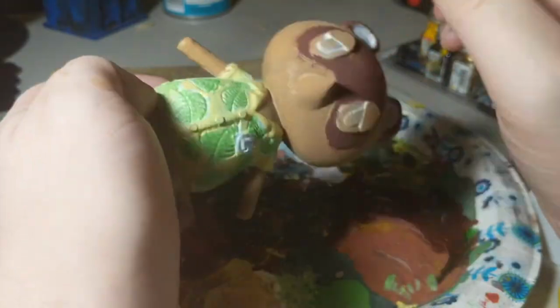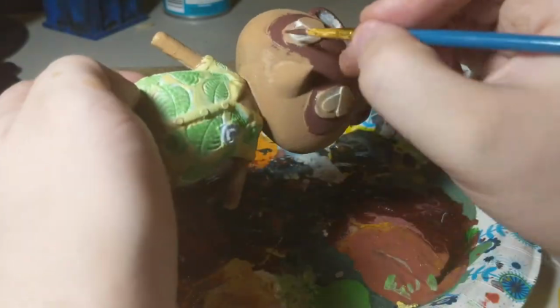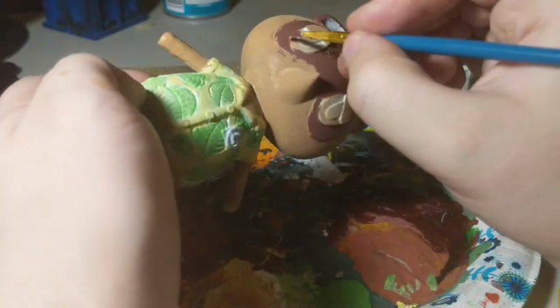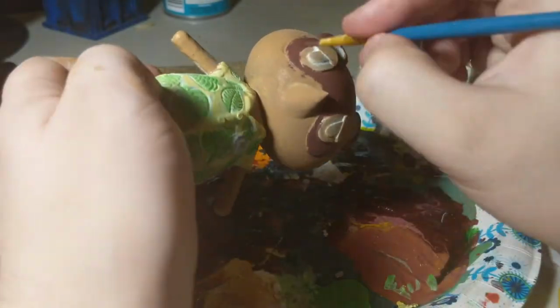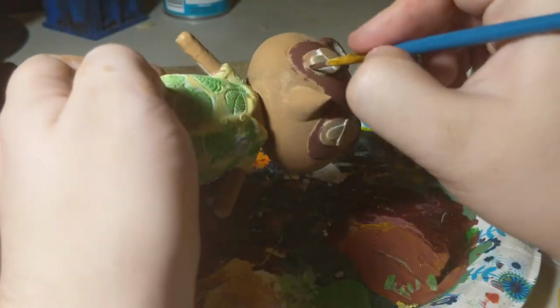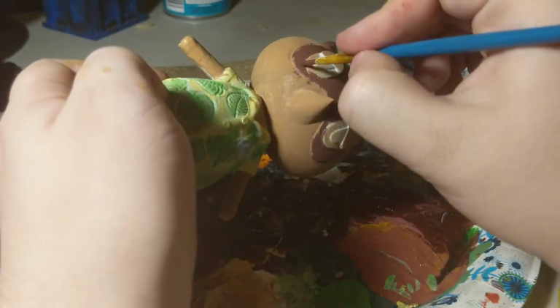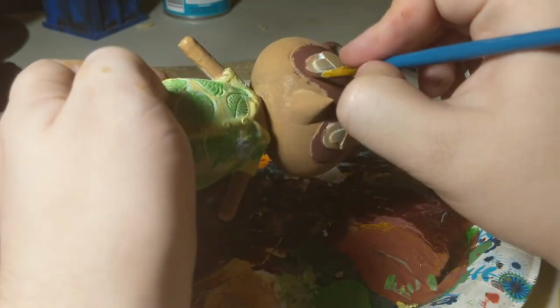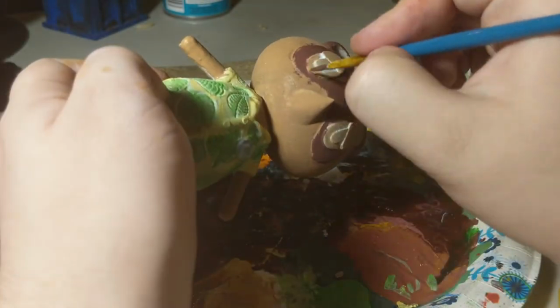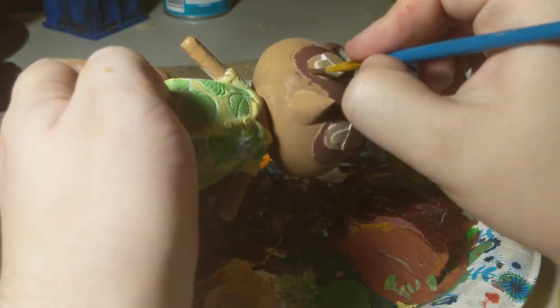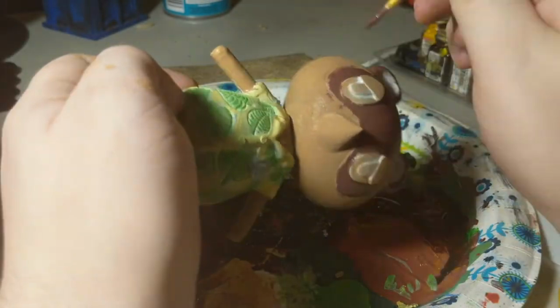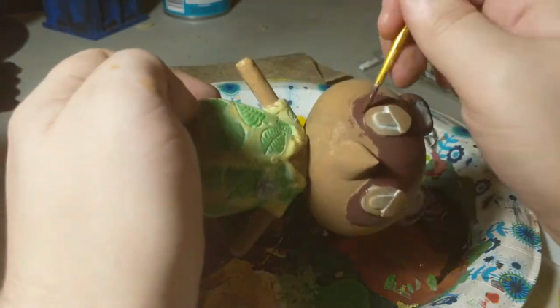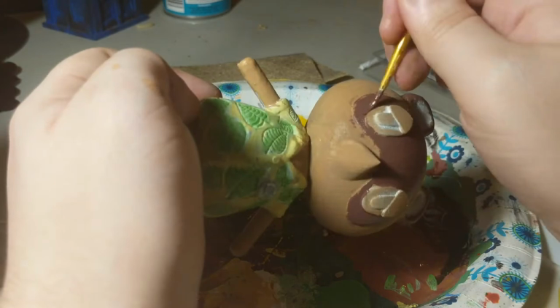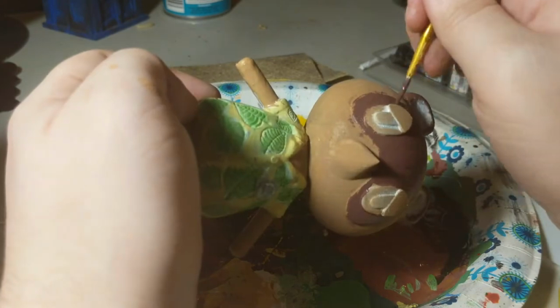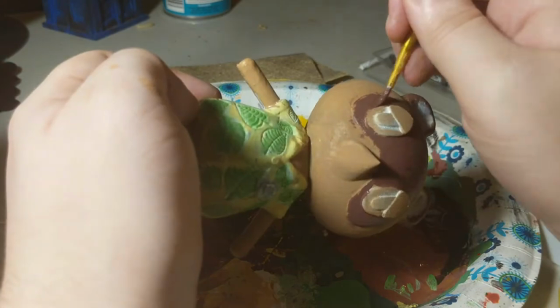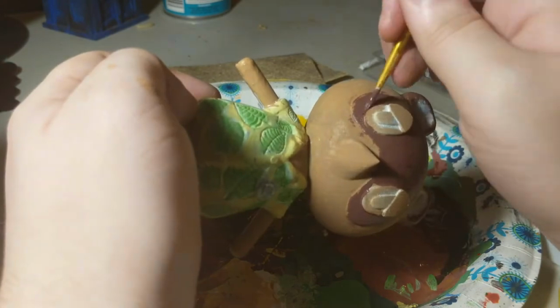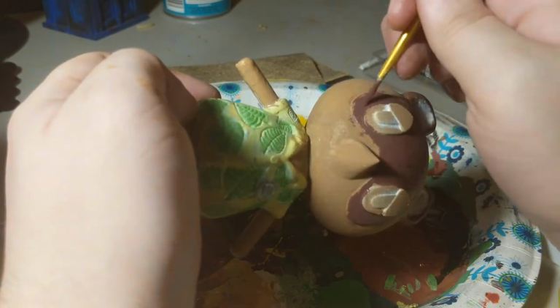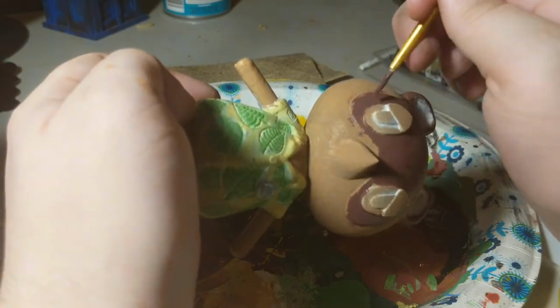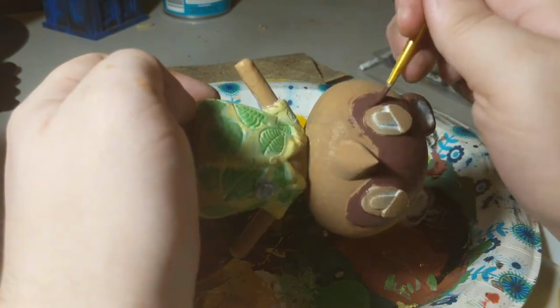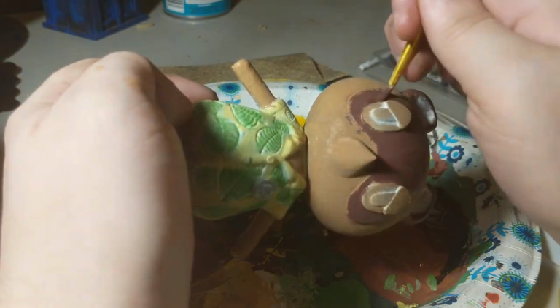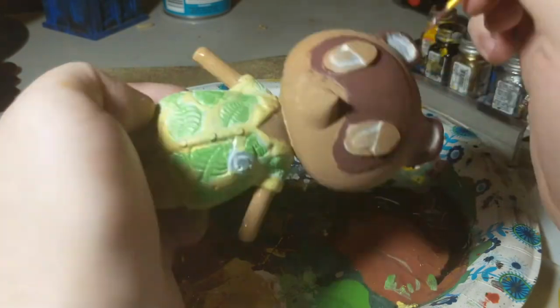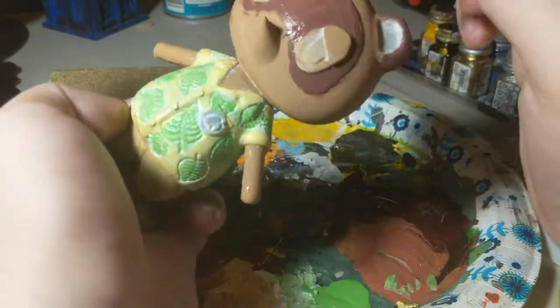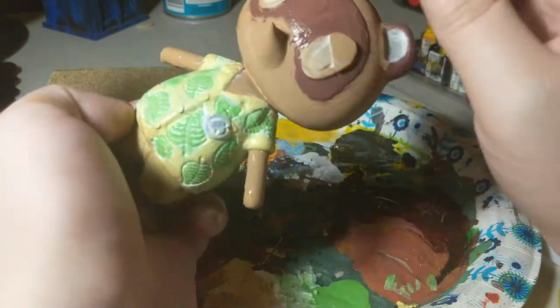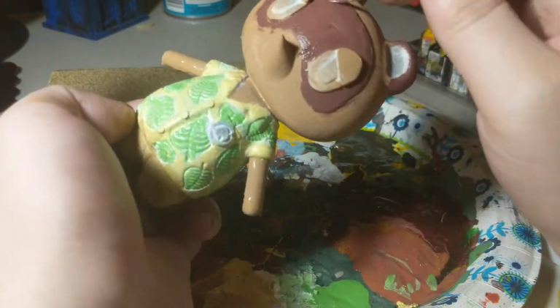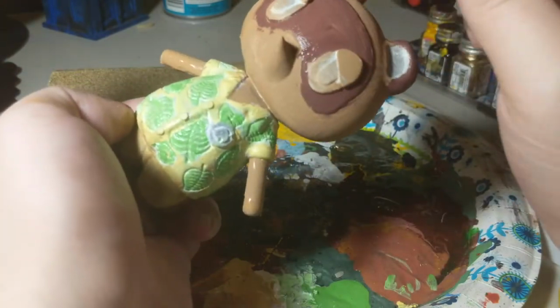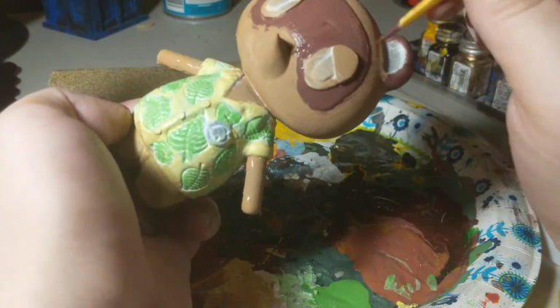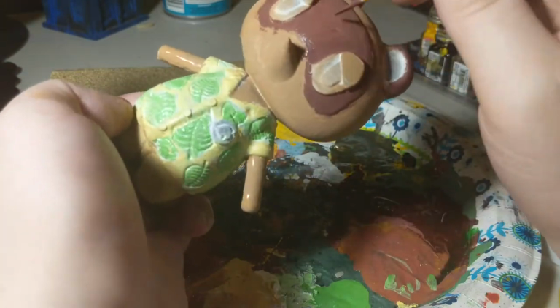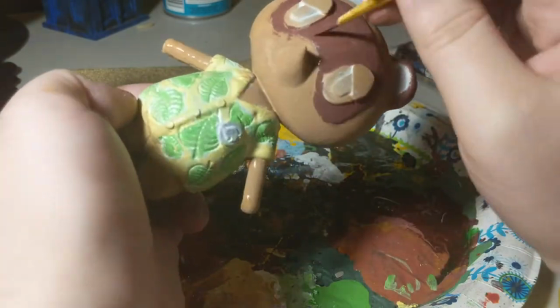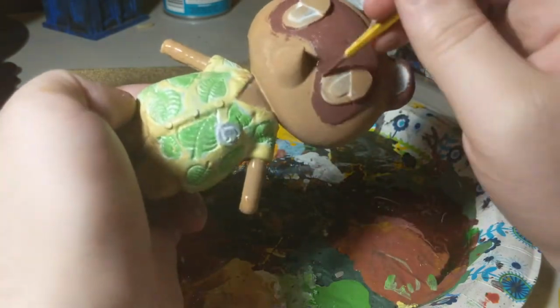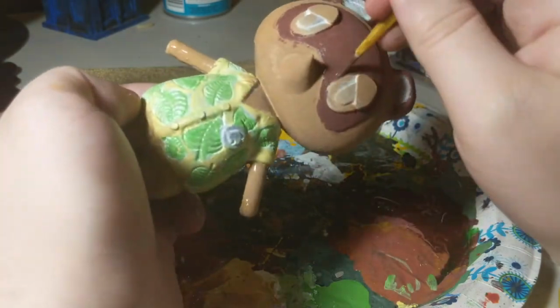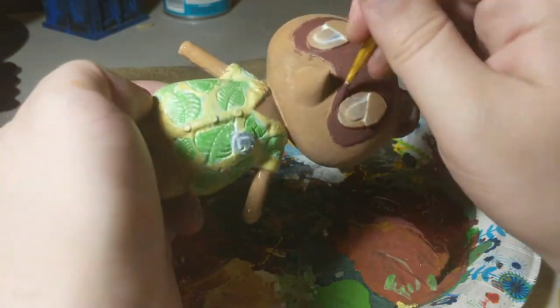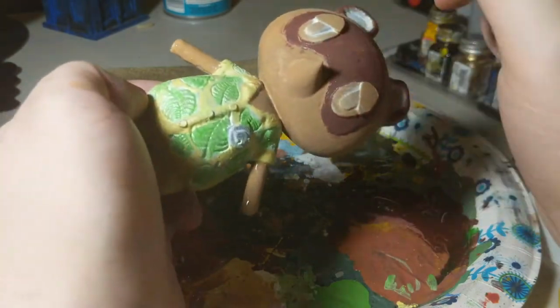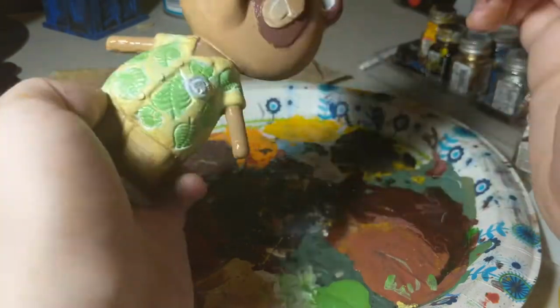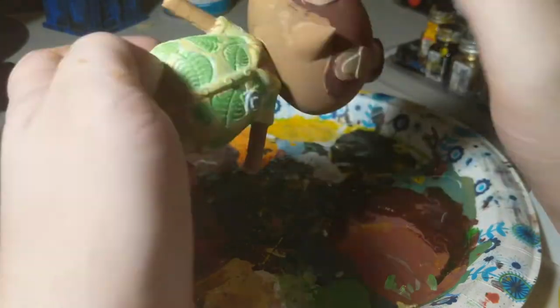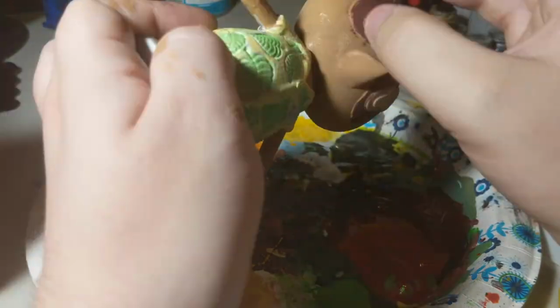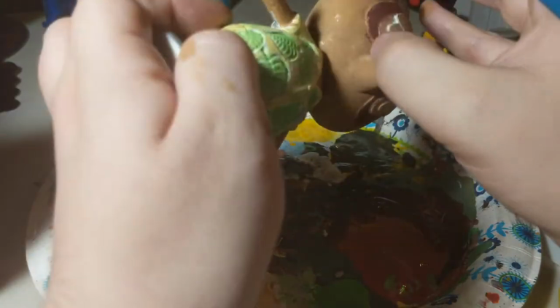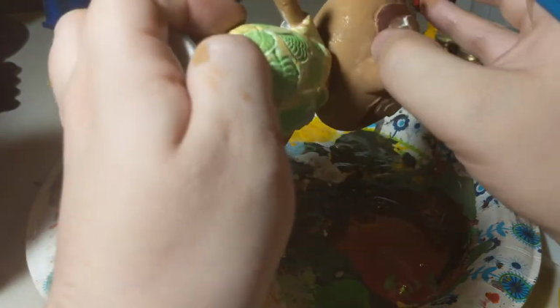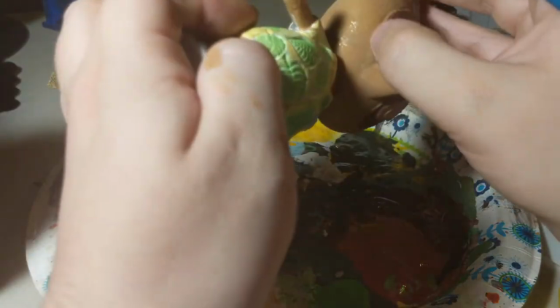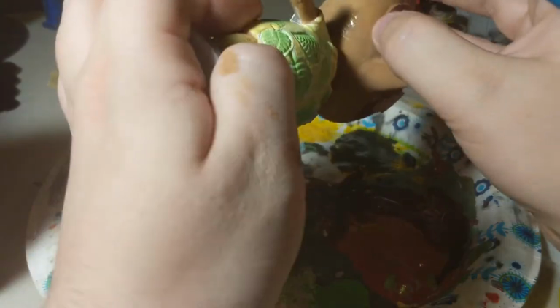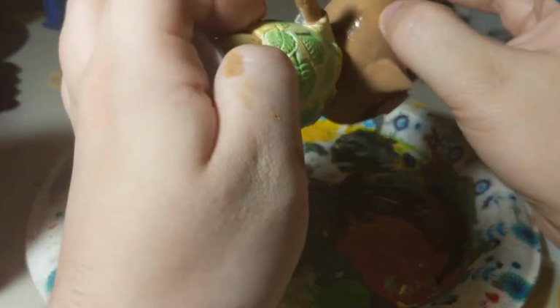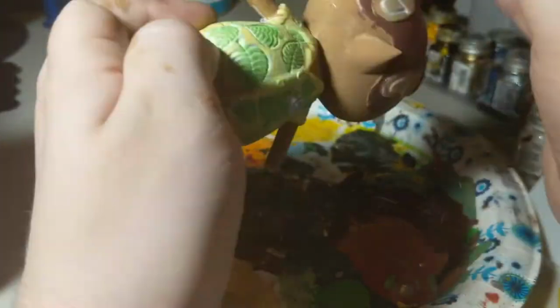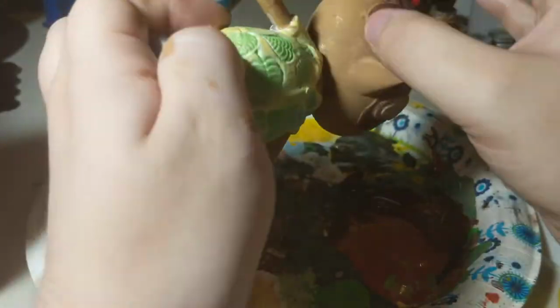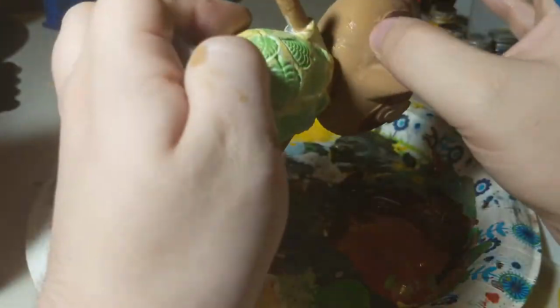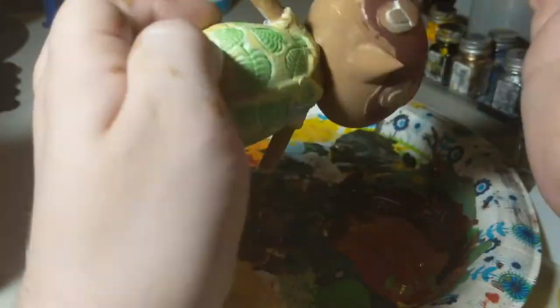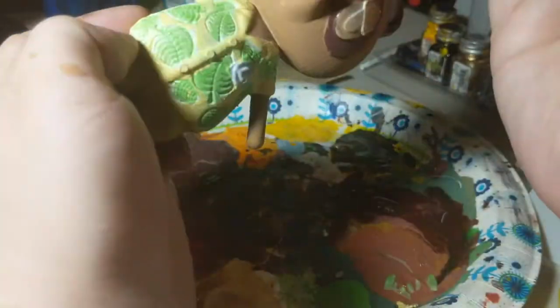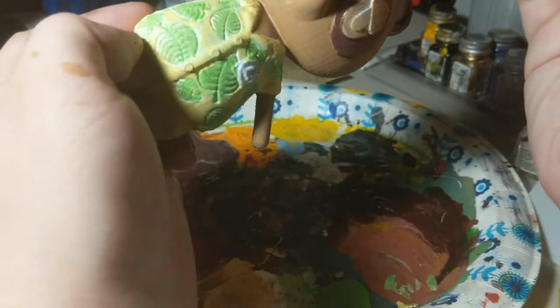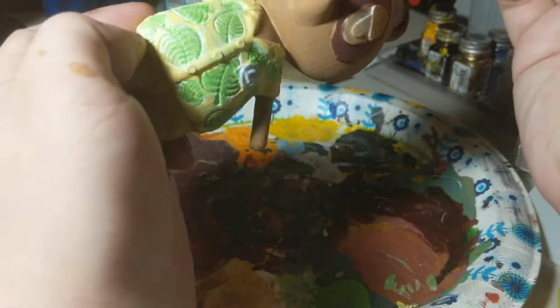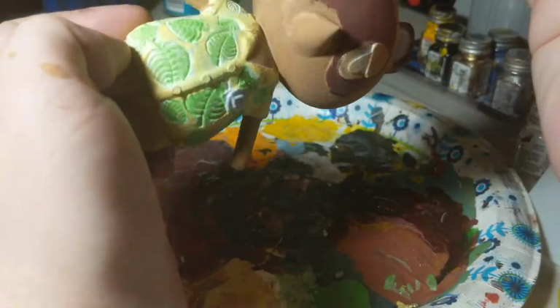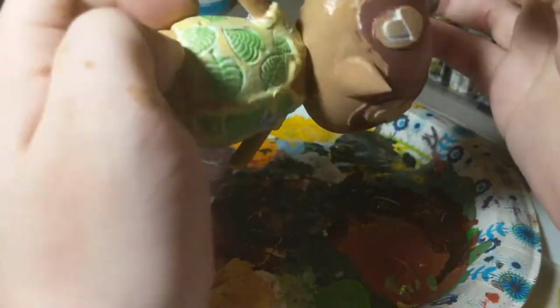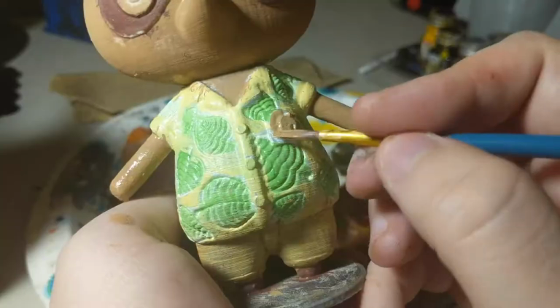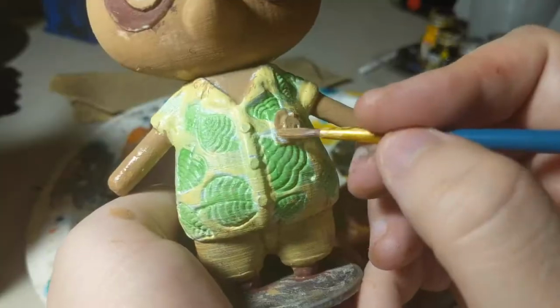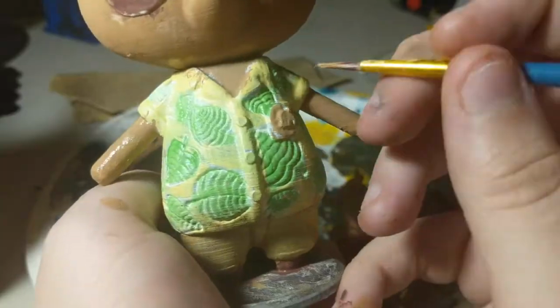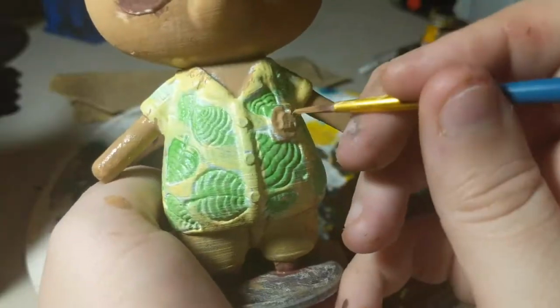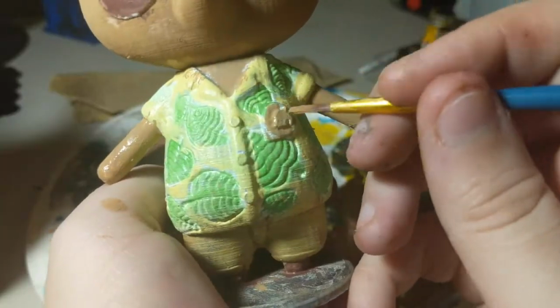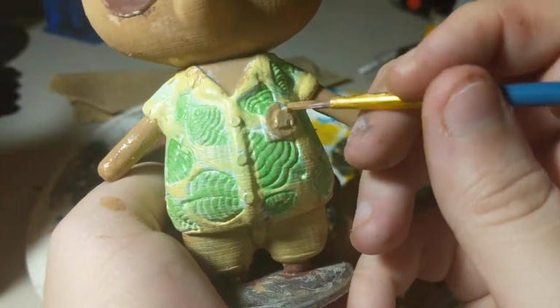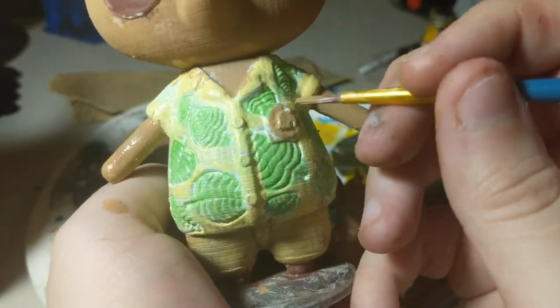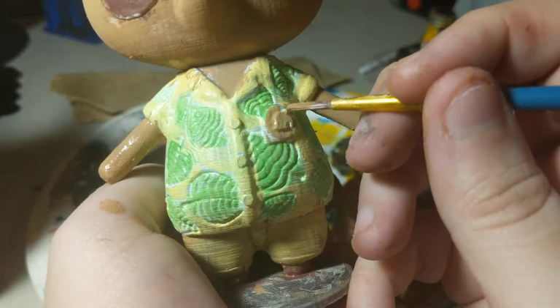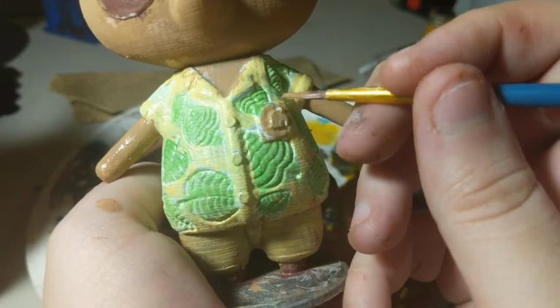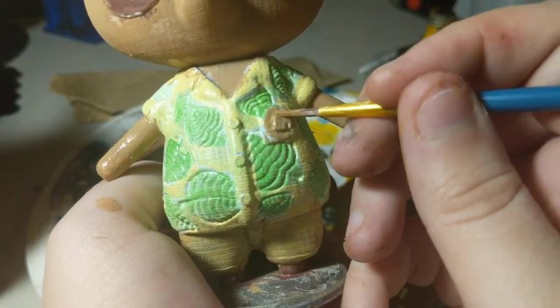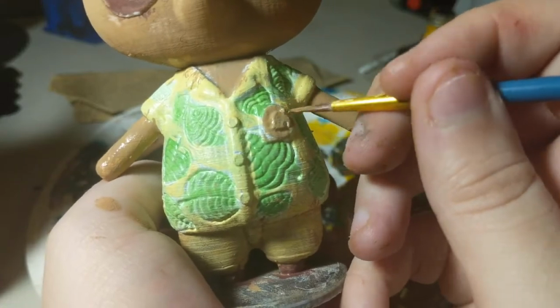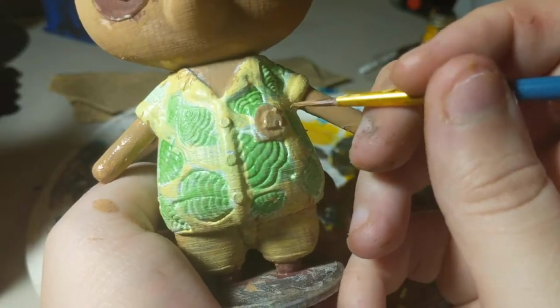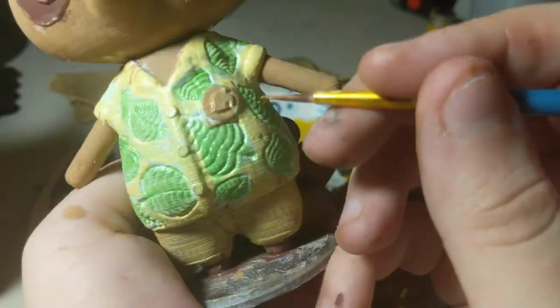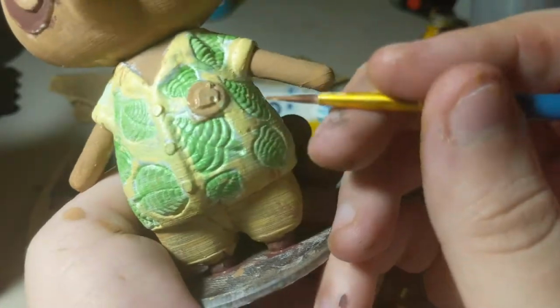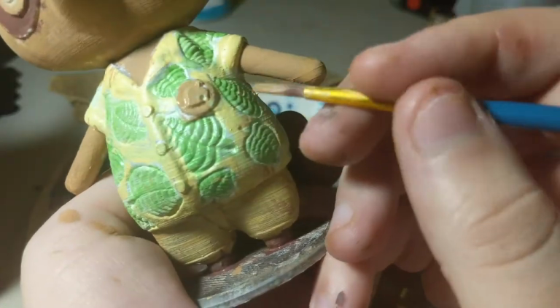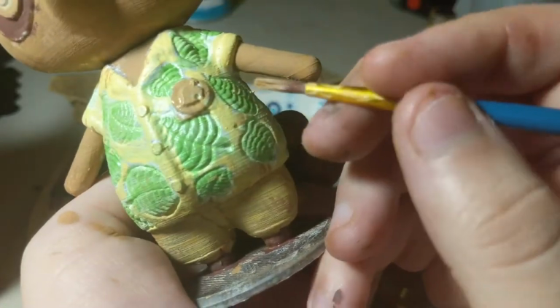I was careful around the eyes because I didn't want to paint brown where there was going to be white — because again, white is like yellow in that it is hard to paint.